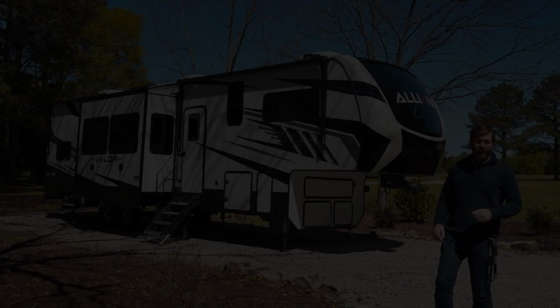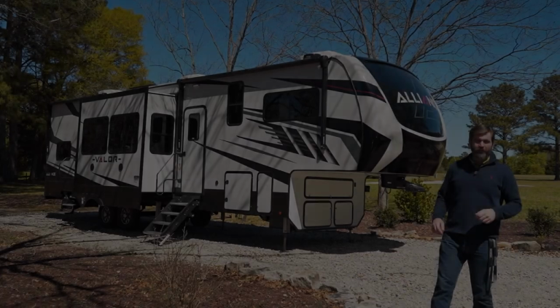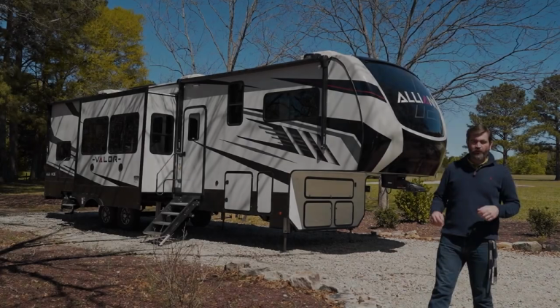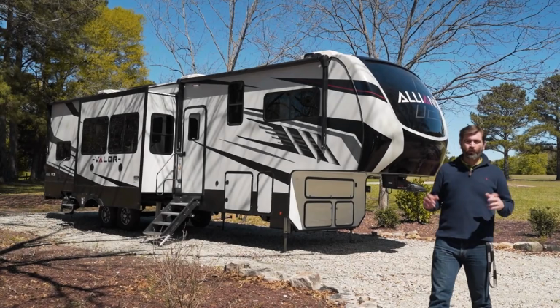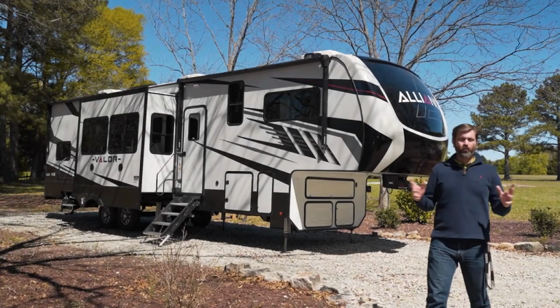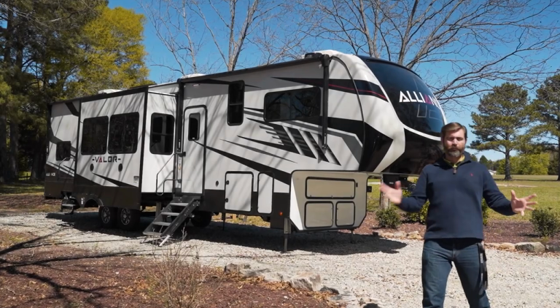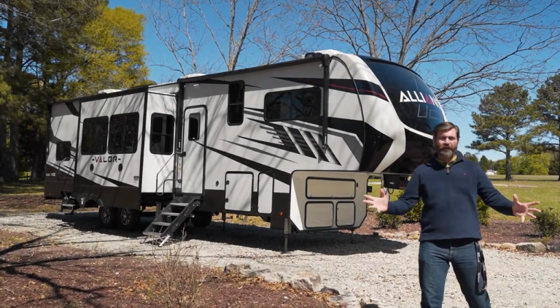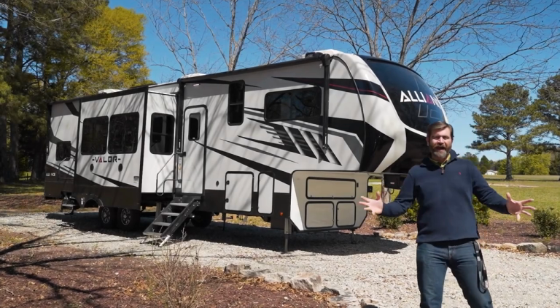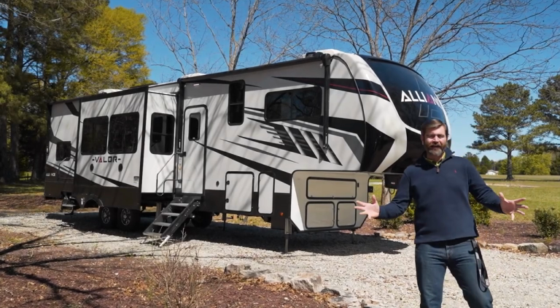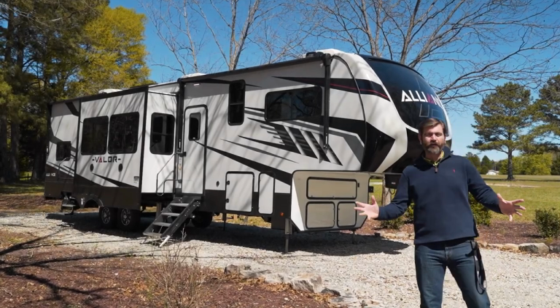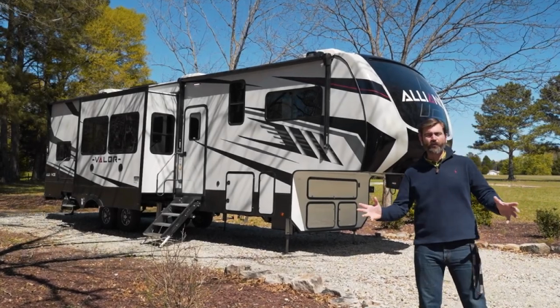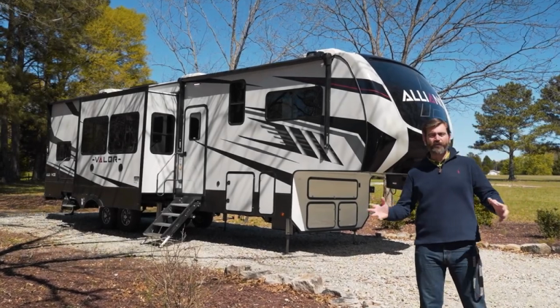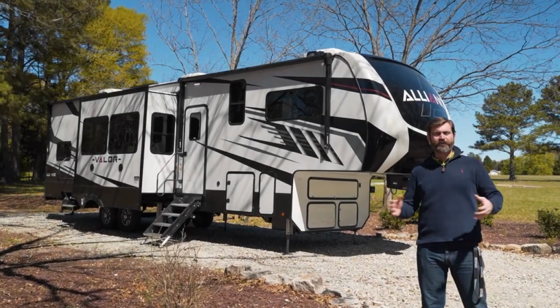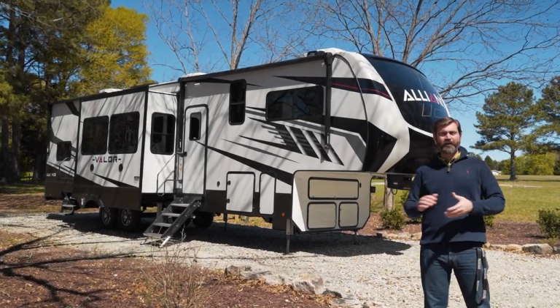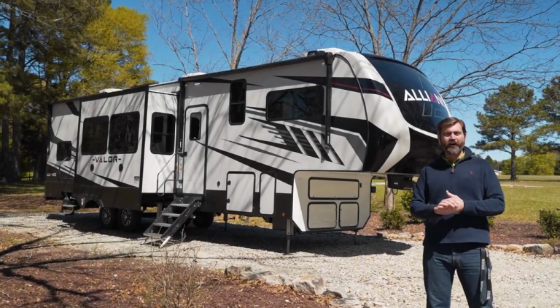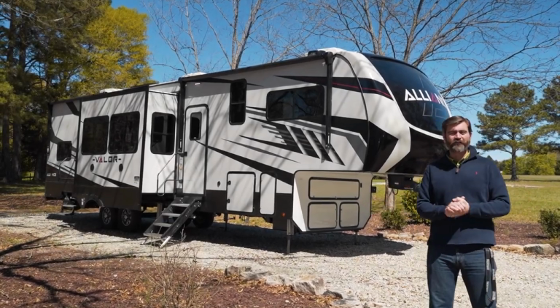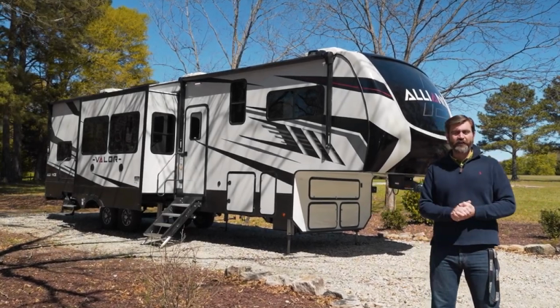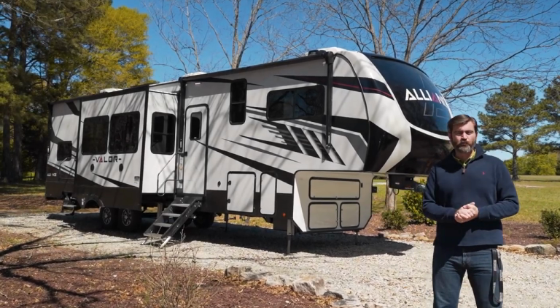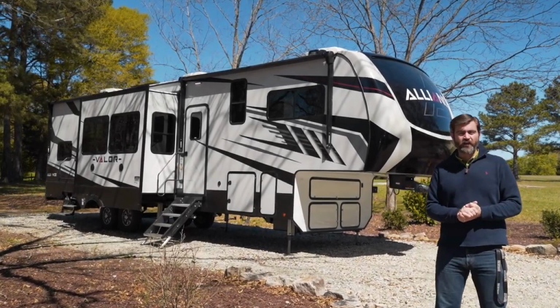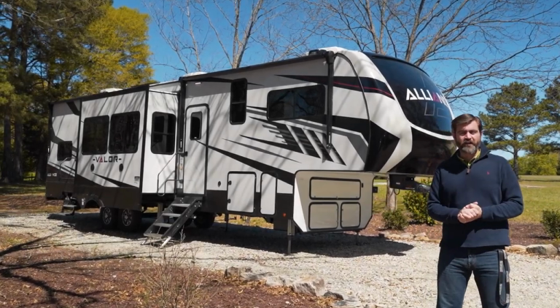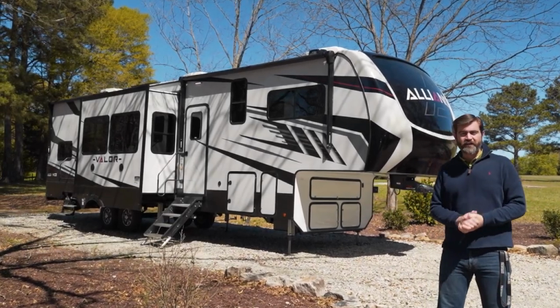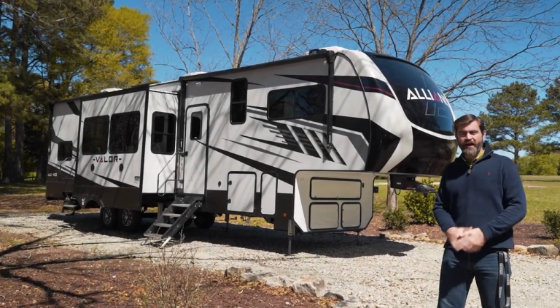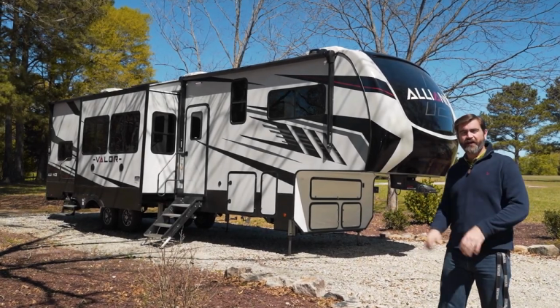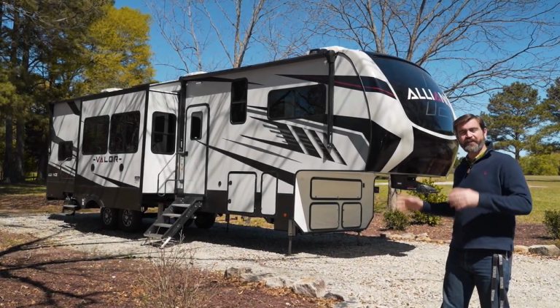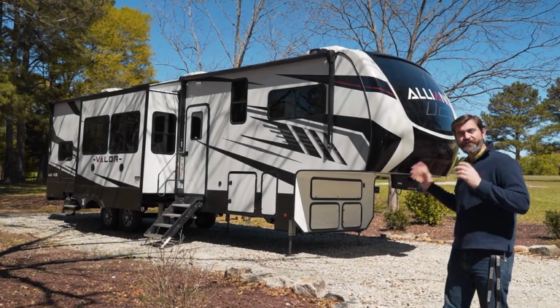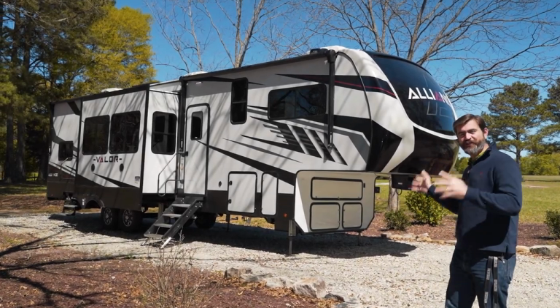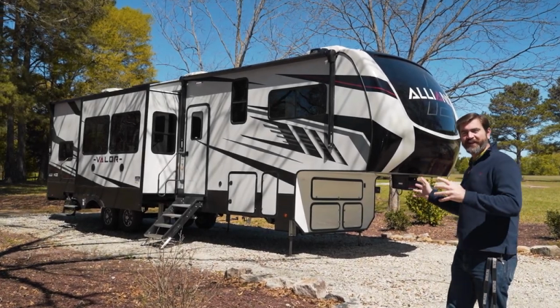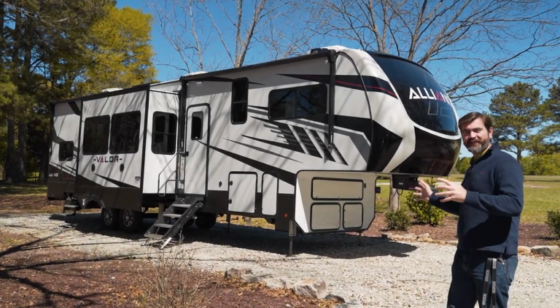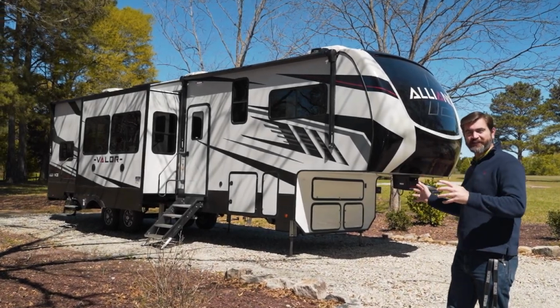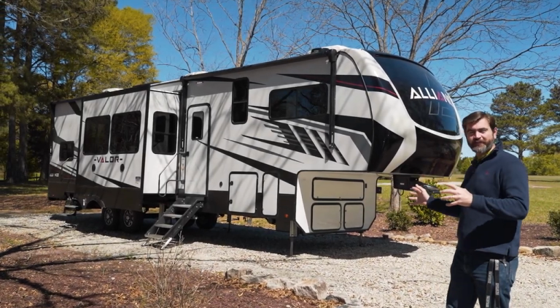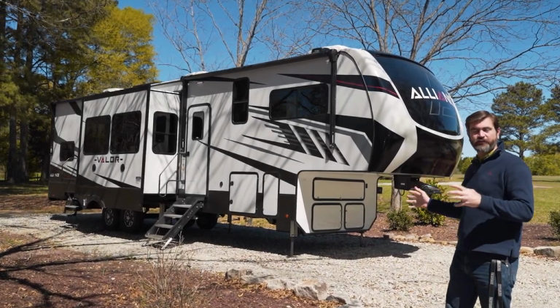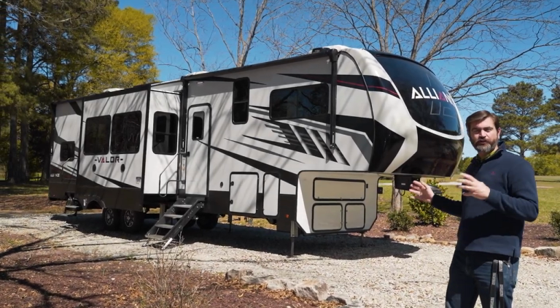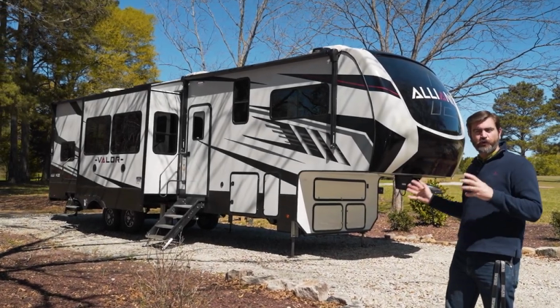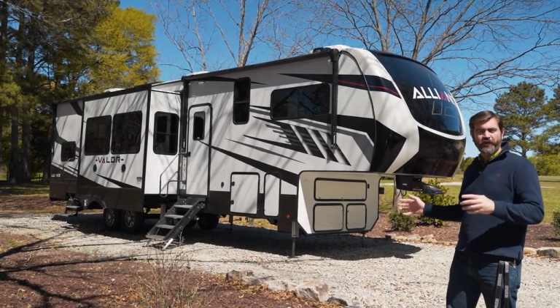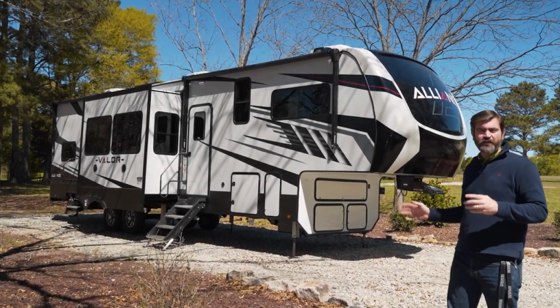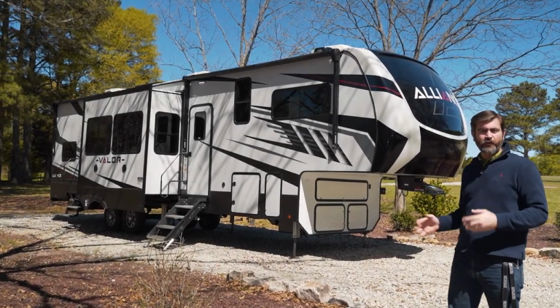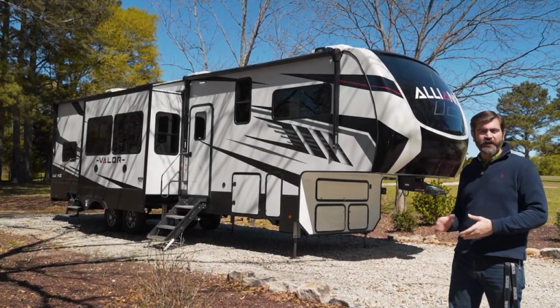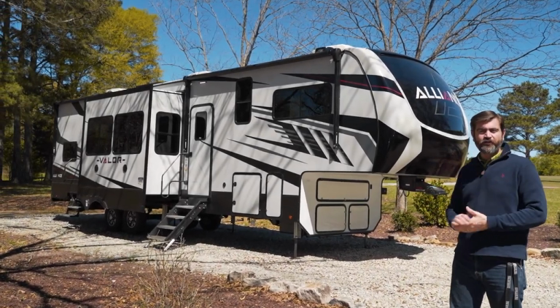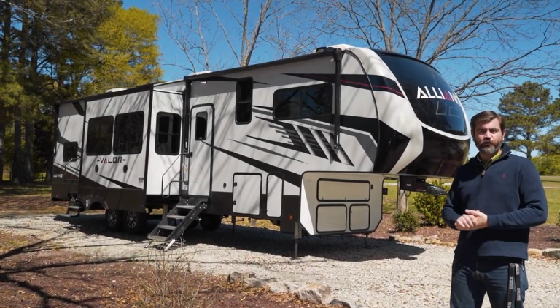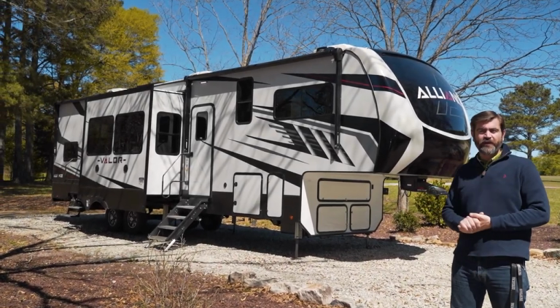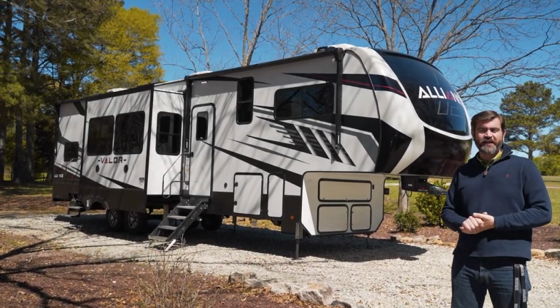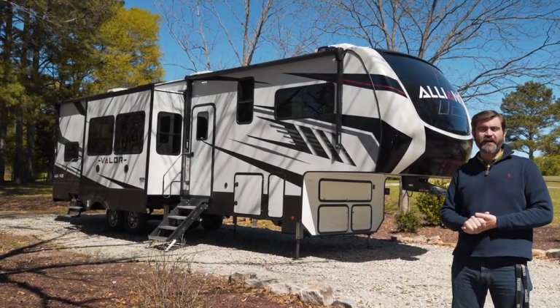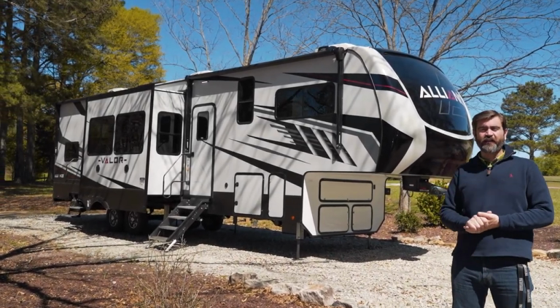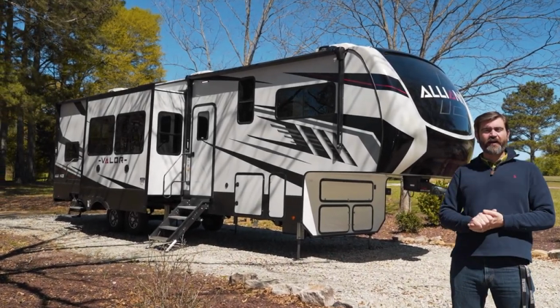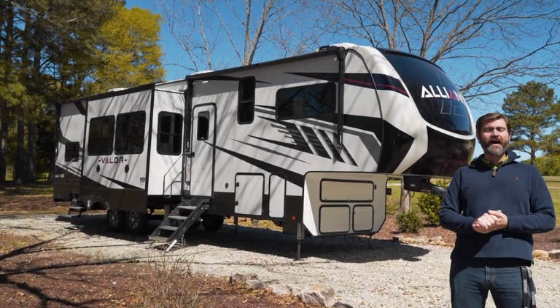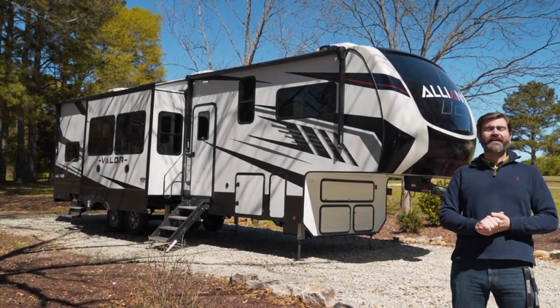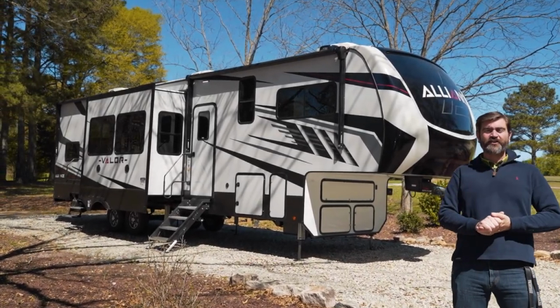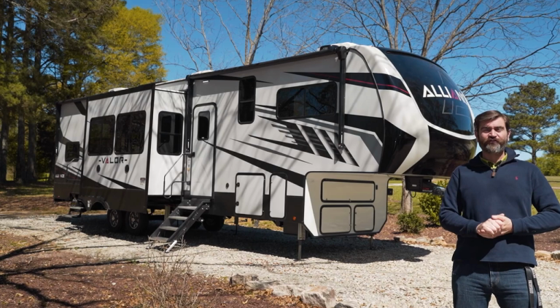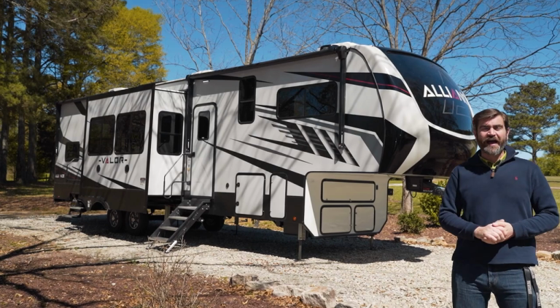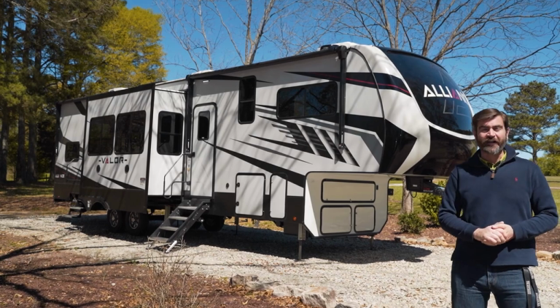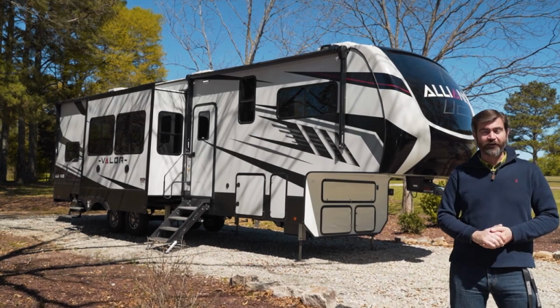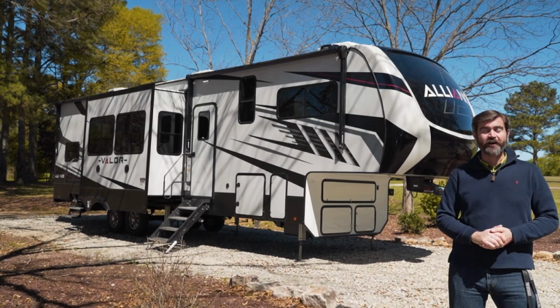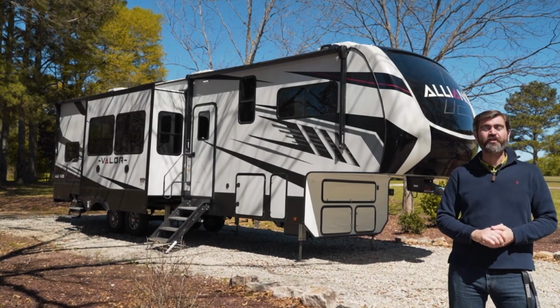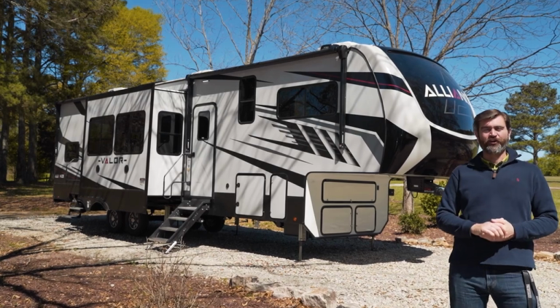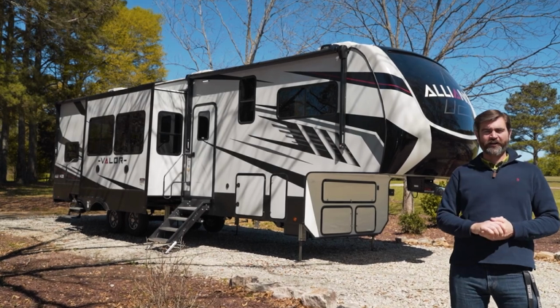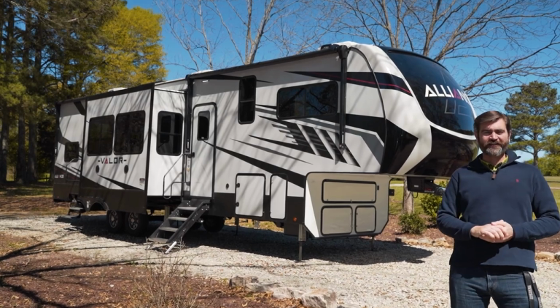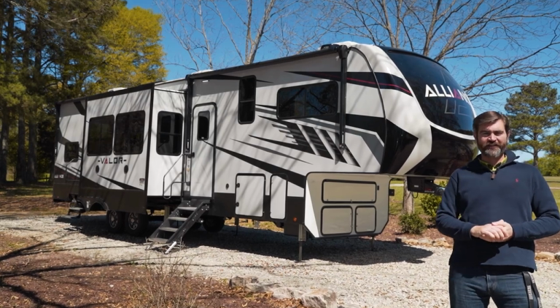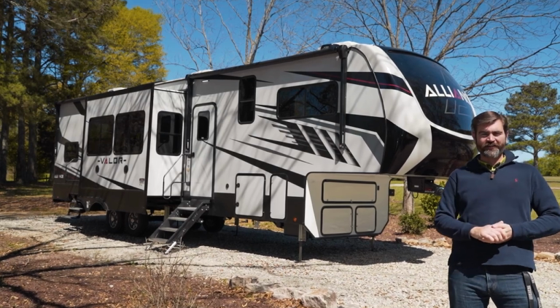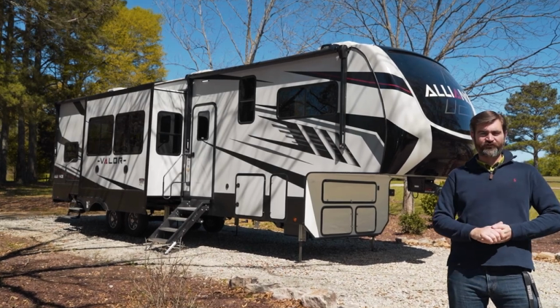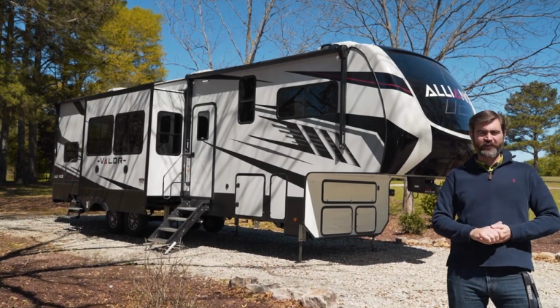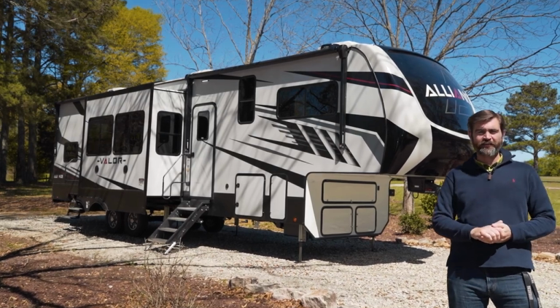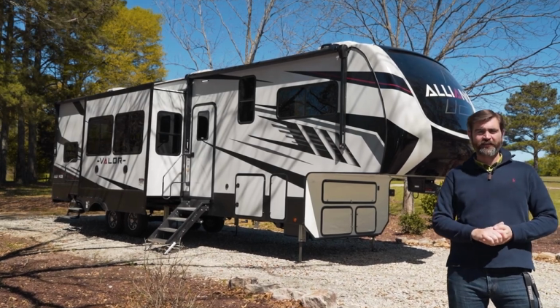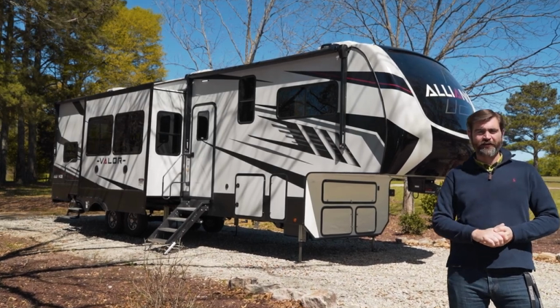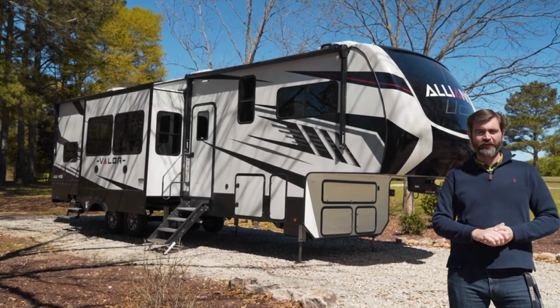We're back with the RV Rundown, and this is the 2023 Alliance Valor 36 V11.